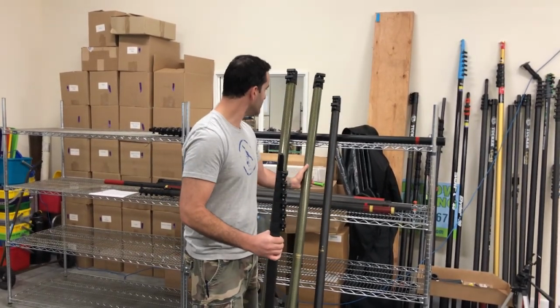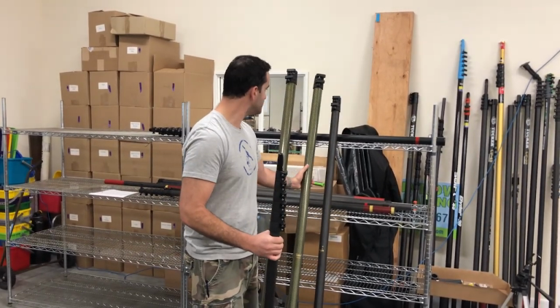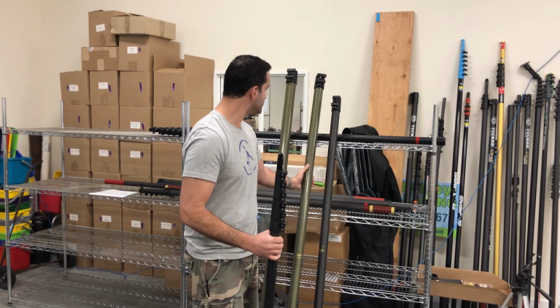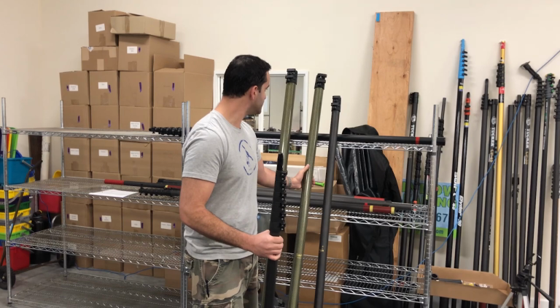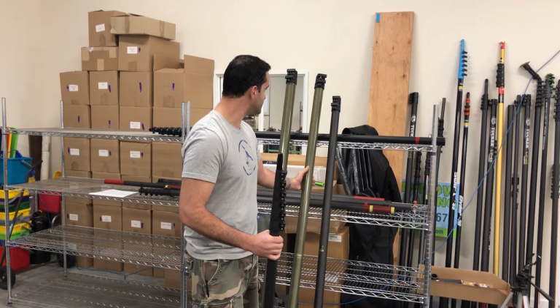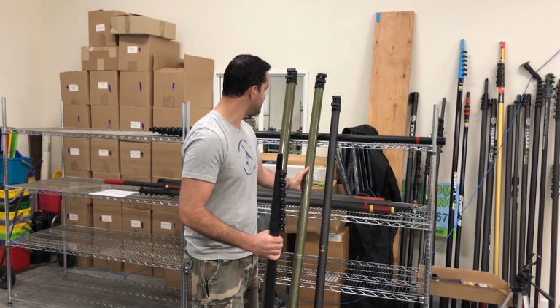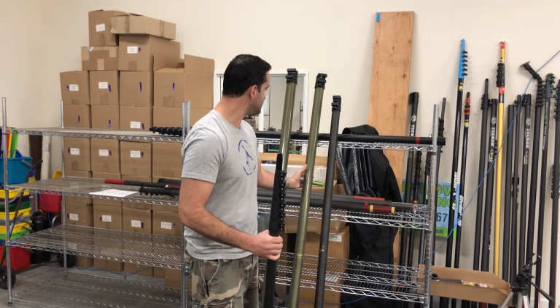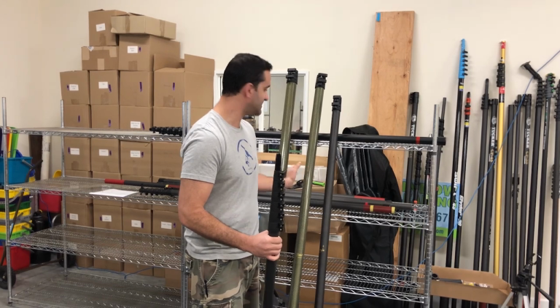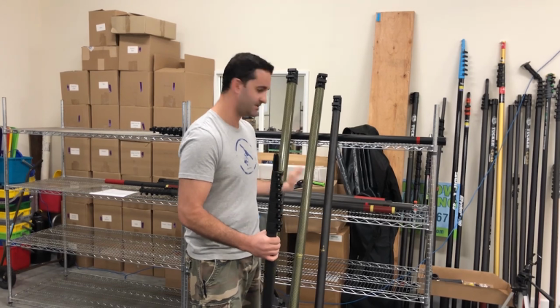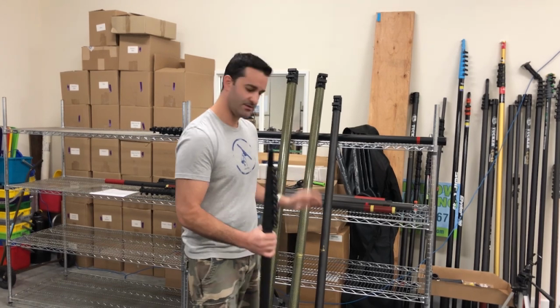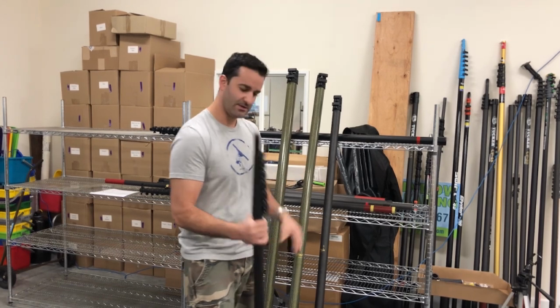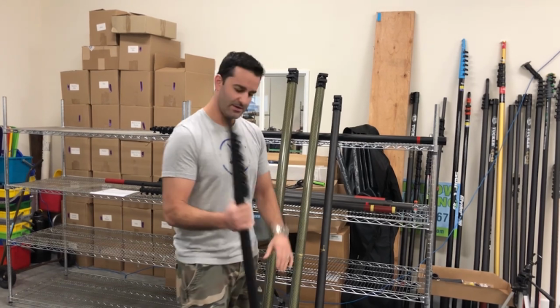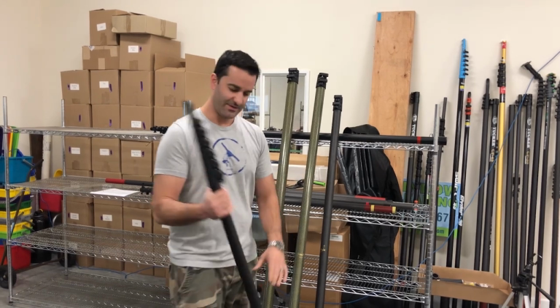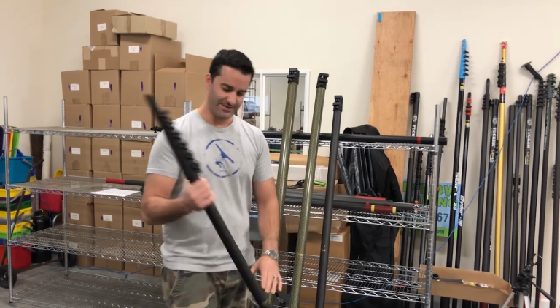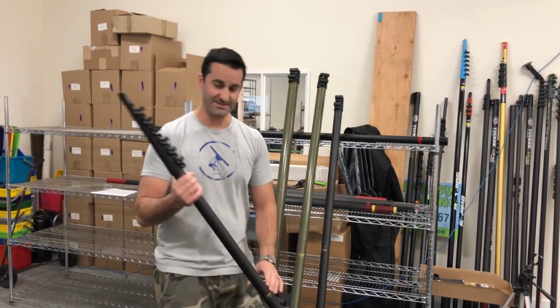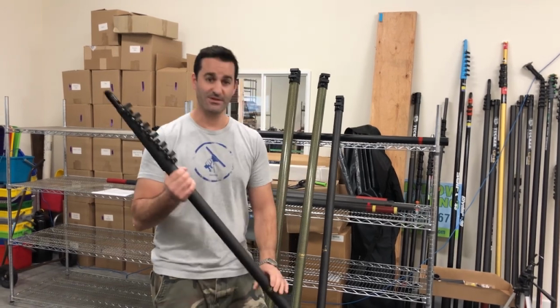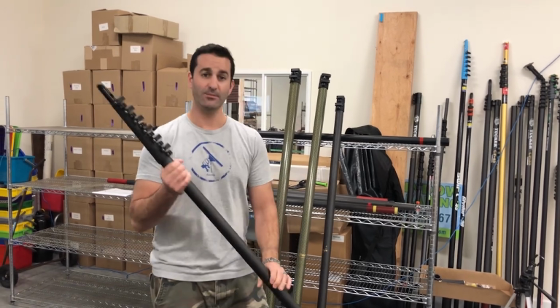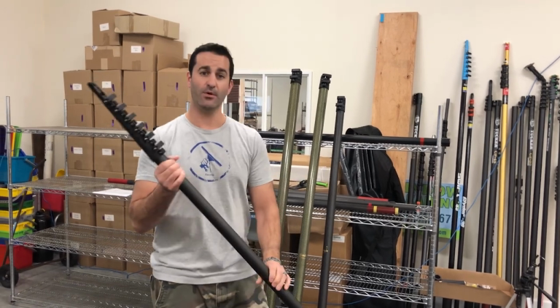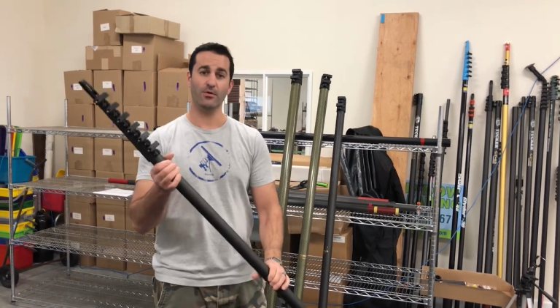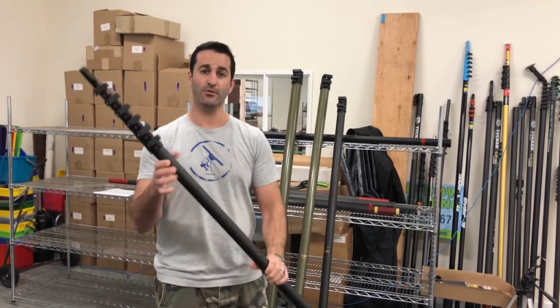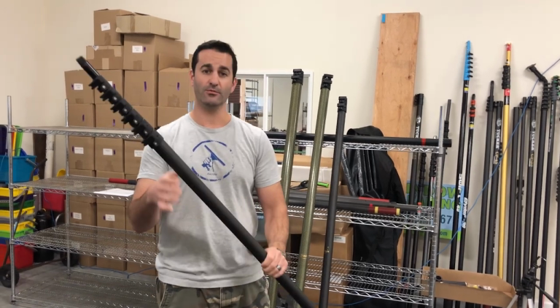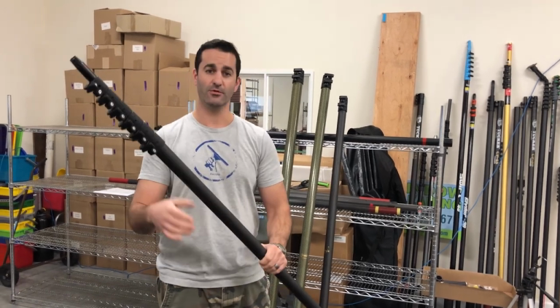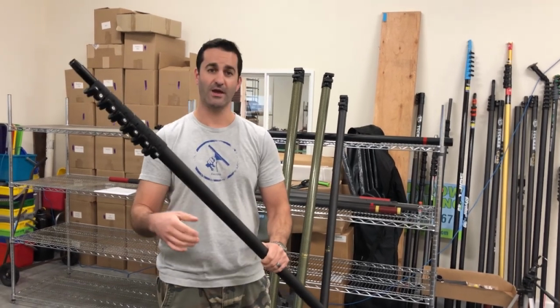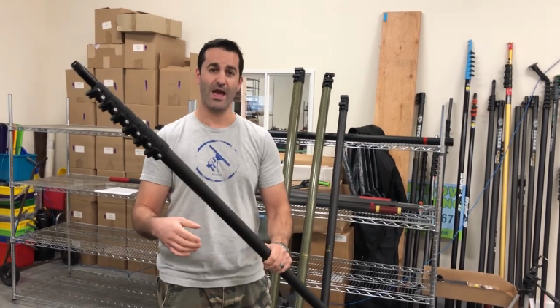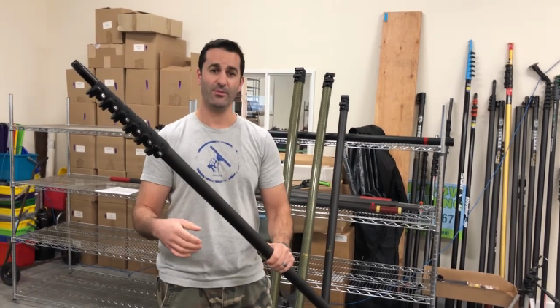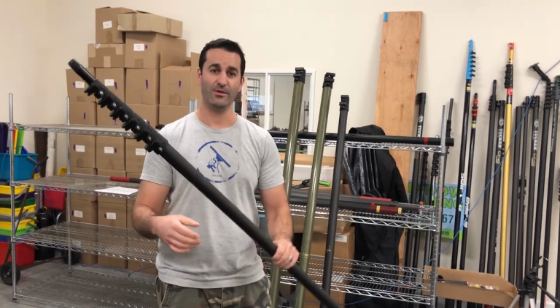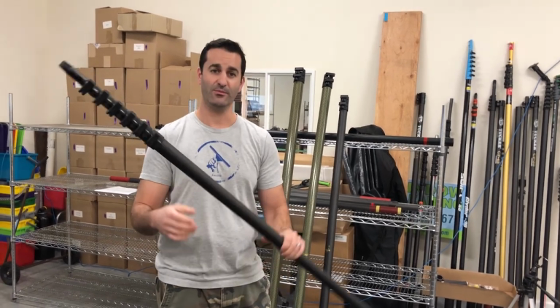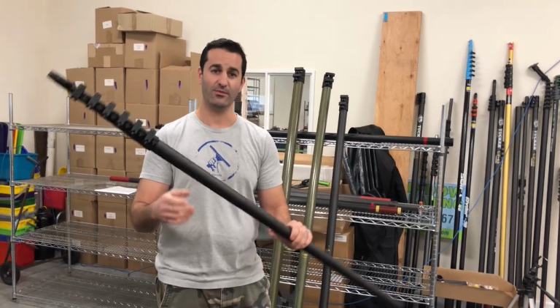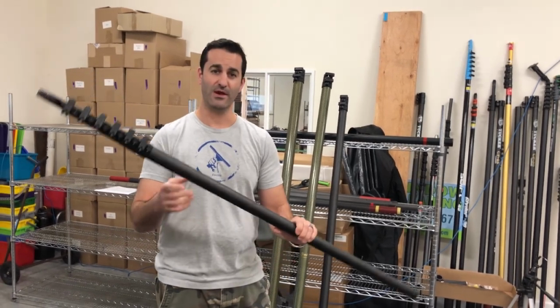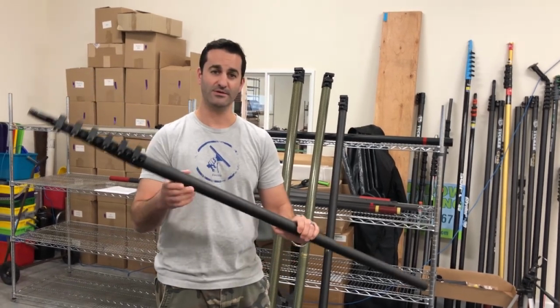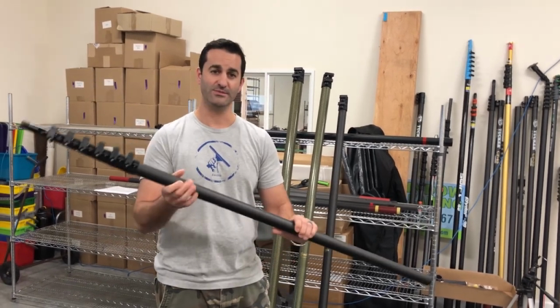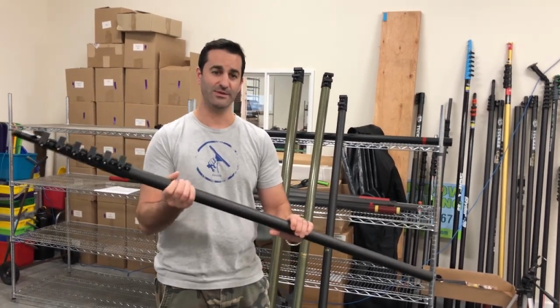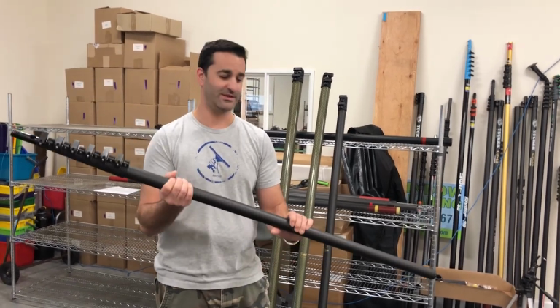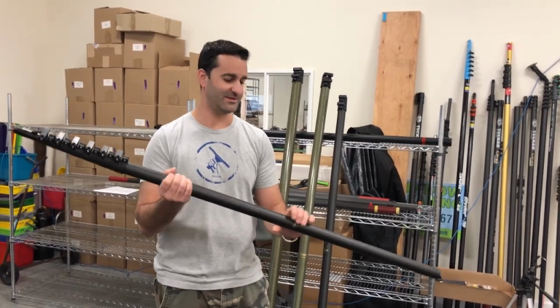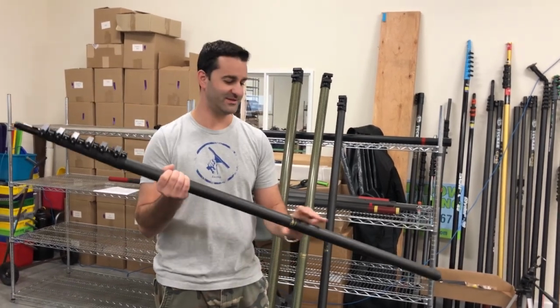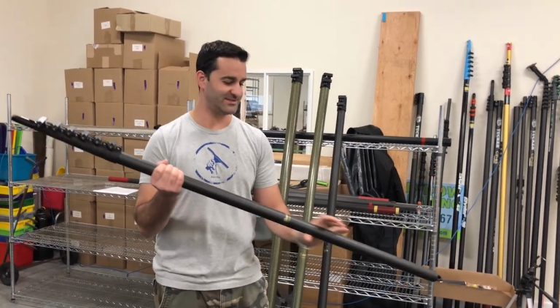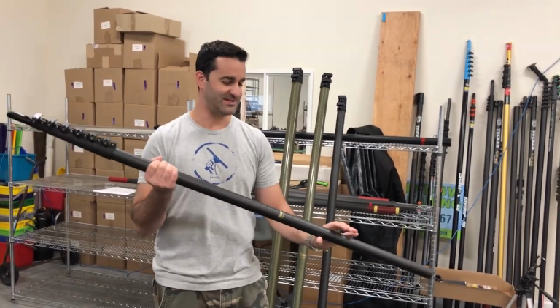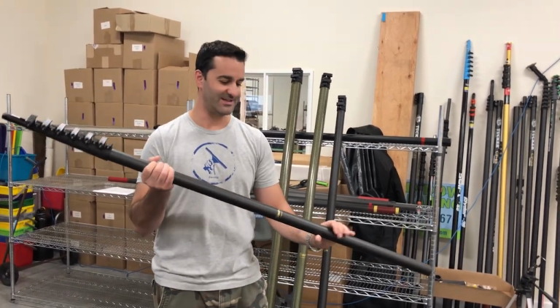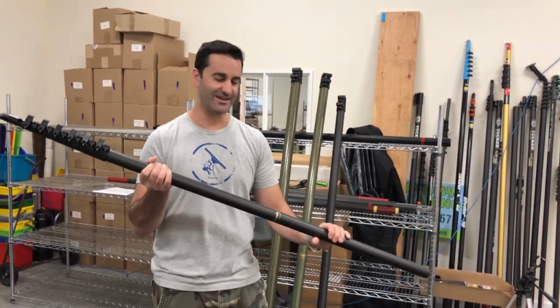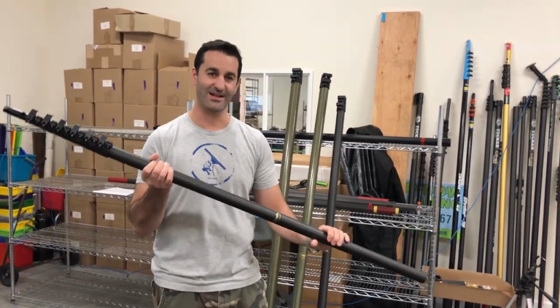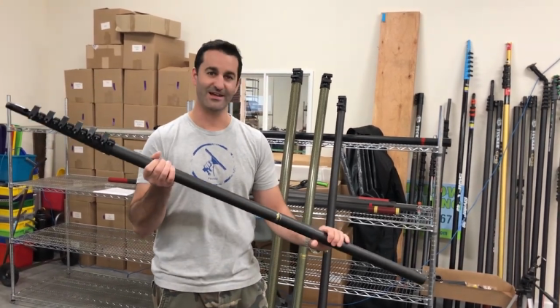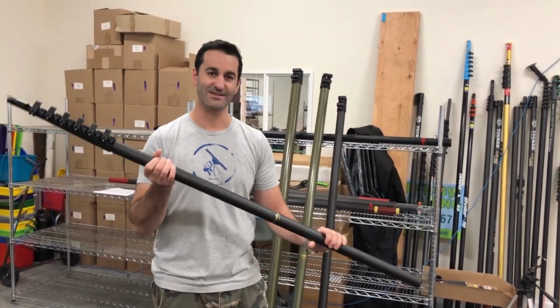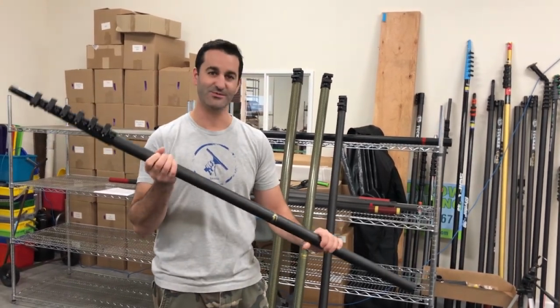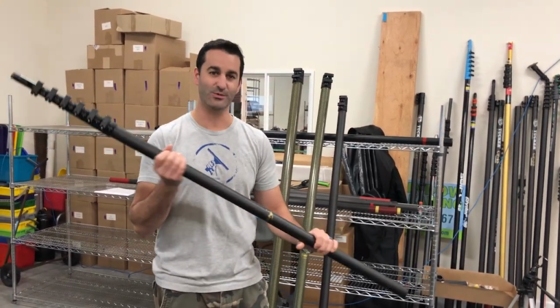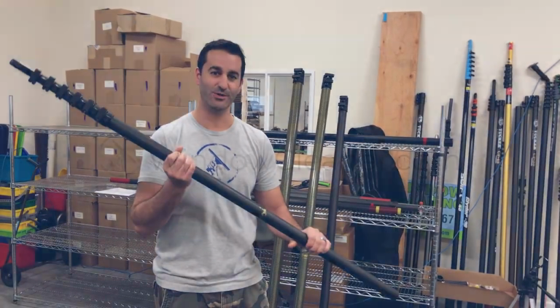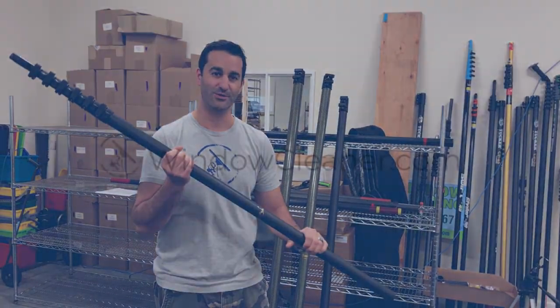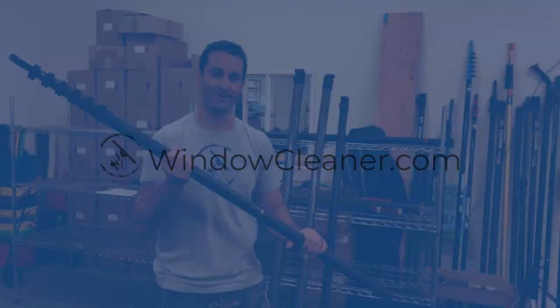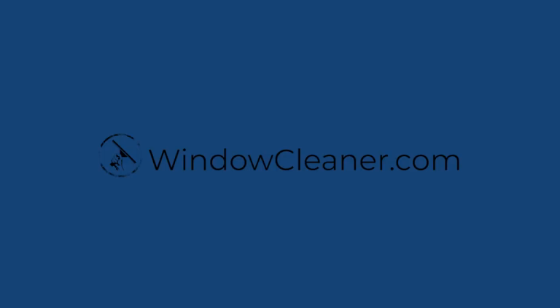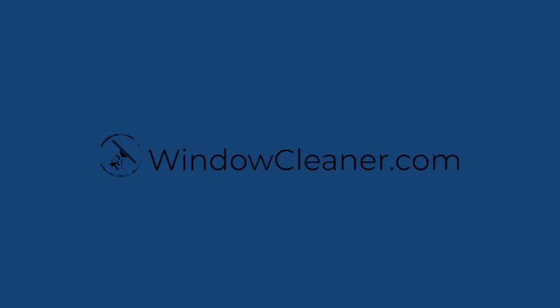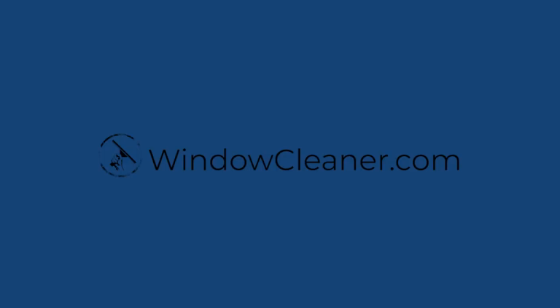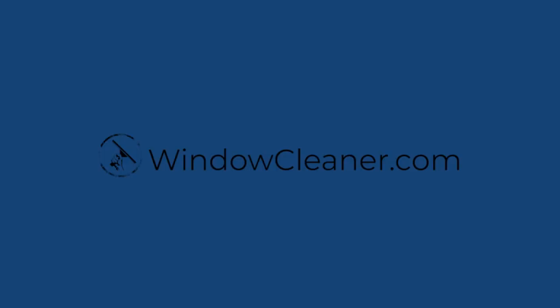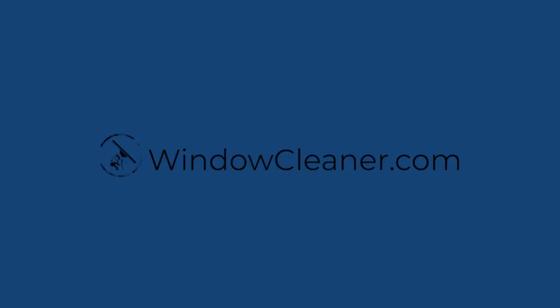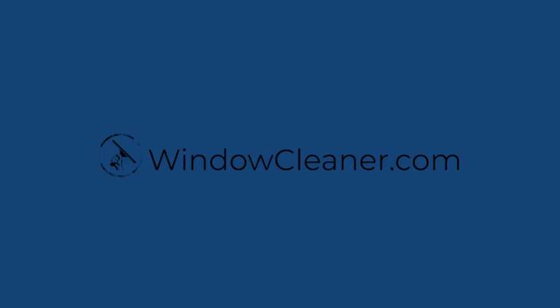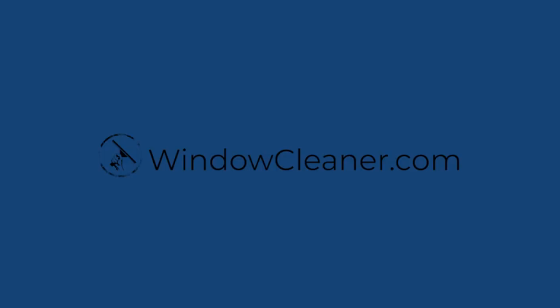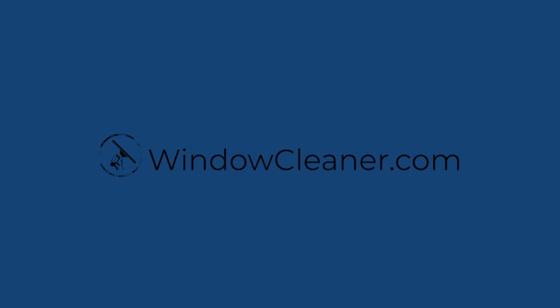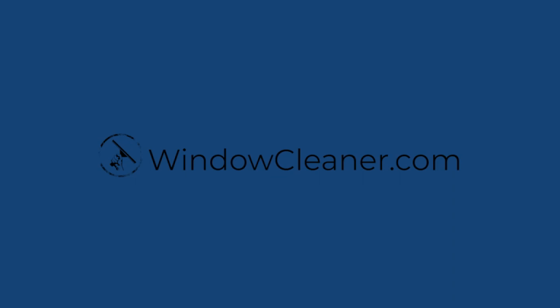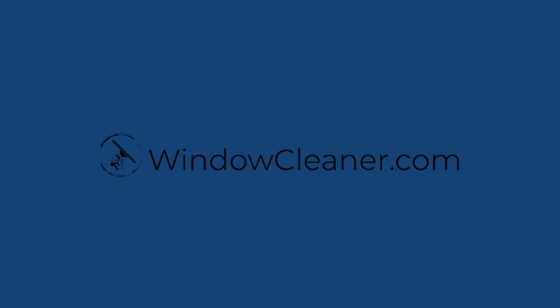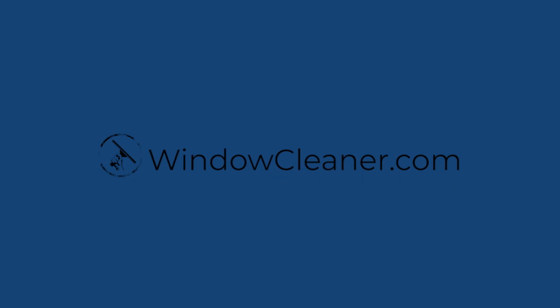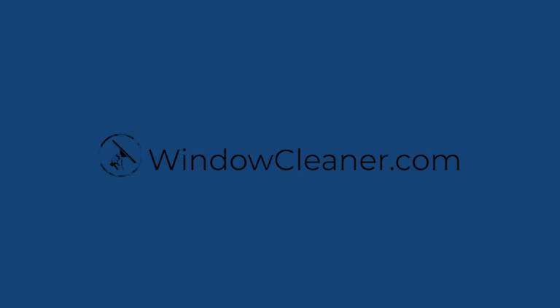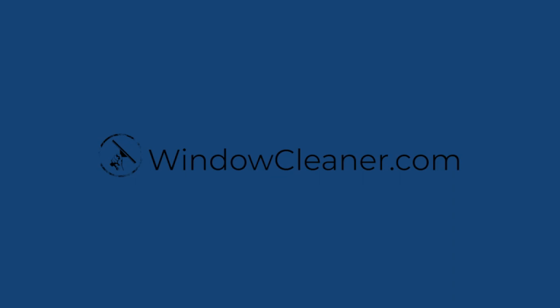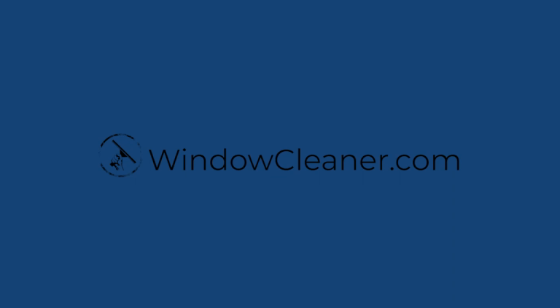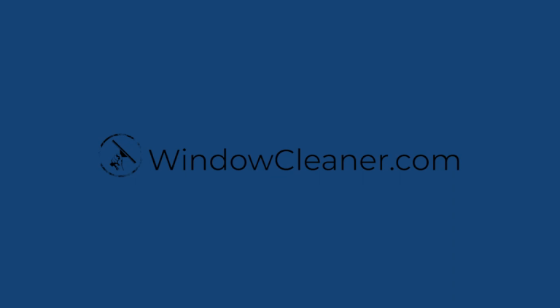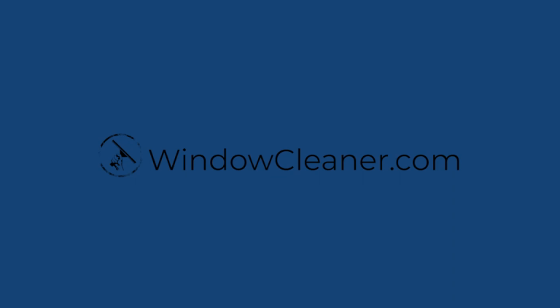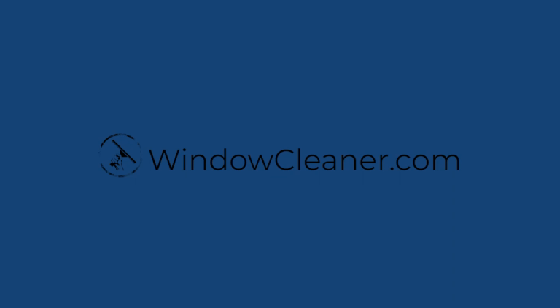So this is the Sim Pole — we're happy and proud to be selling it at windowcleaner.com. Thanks.